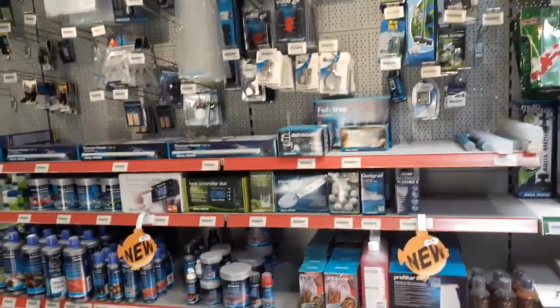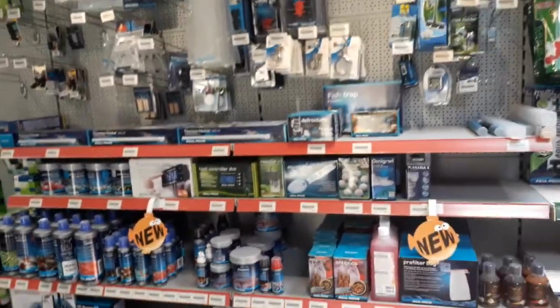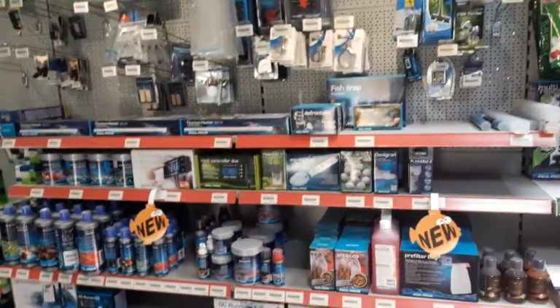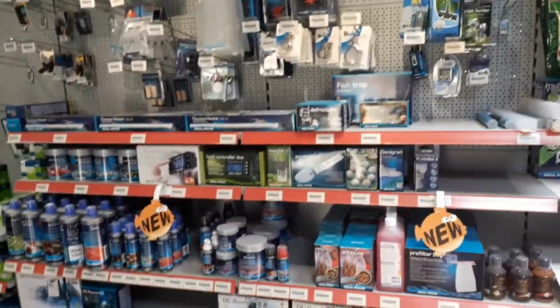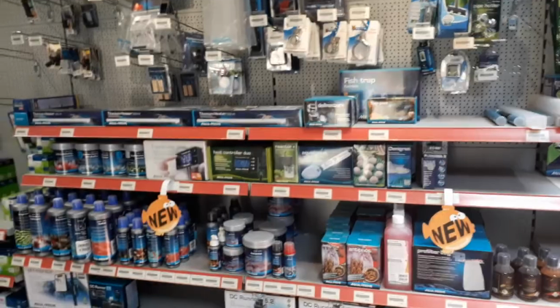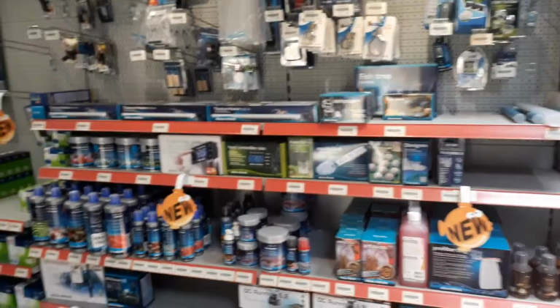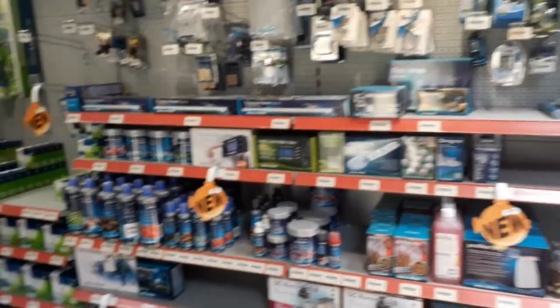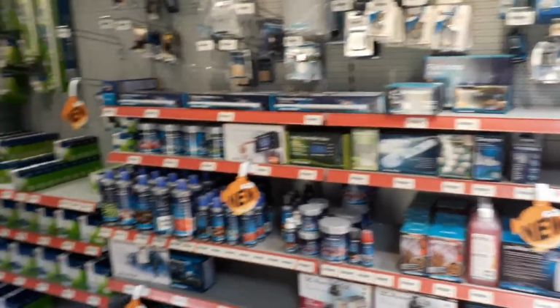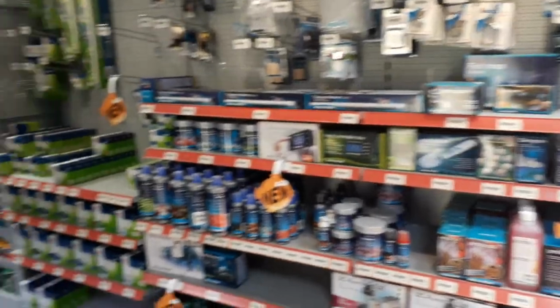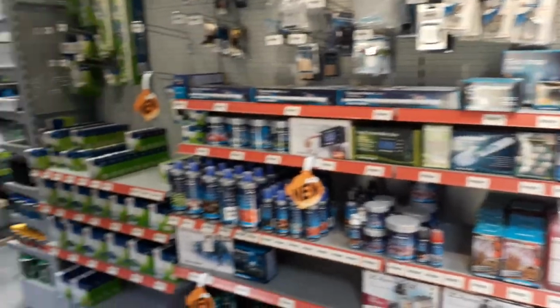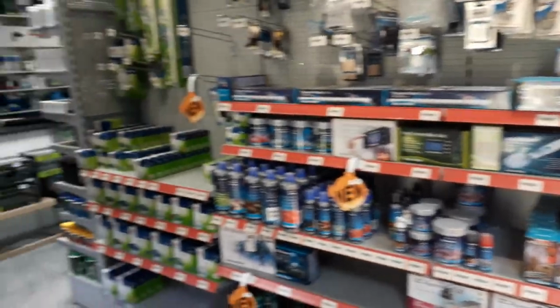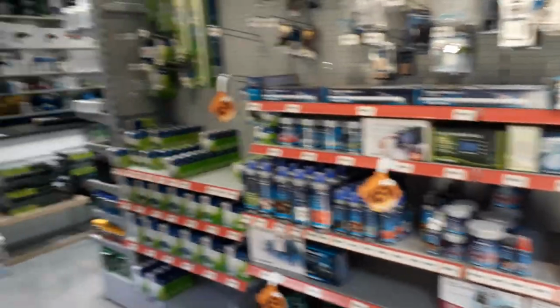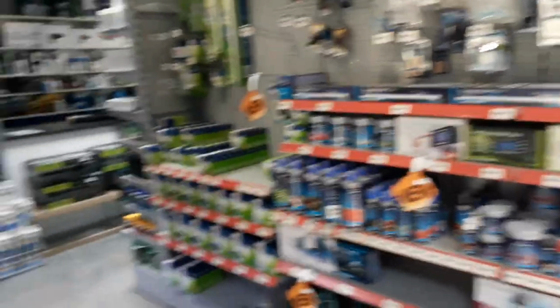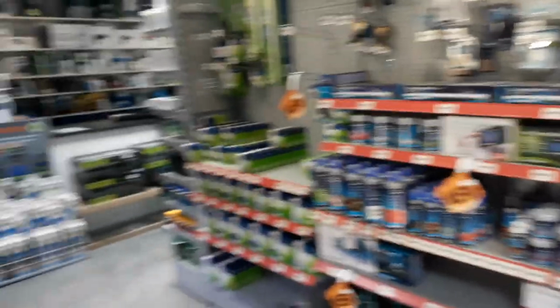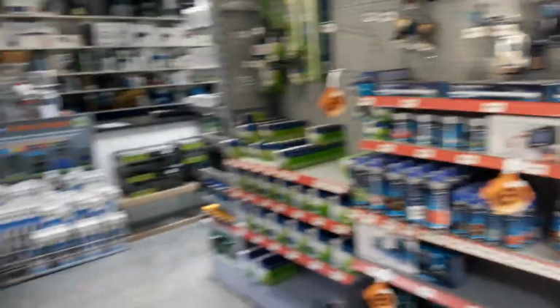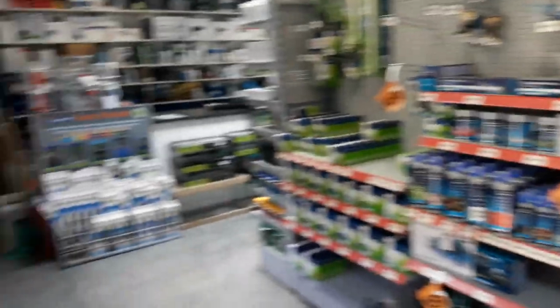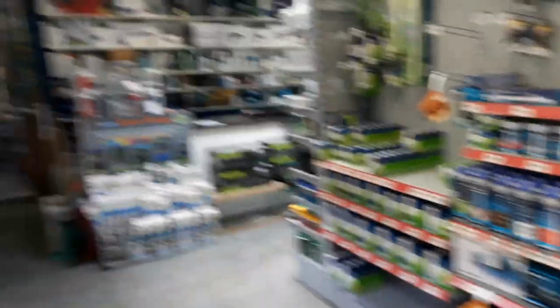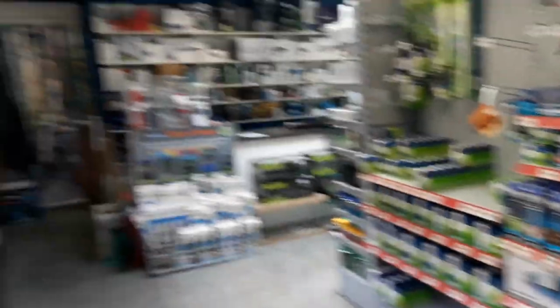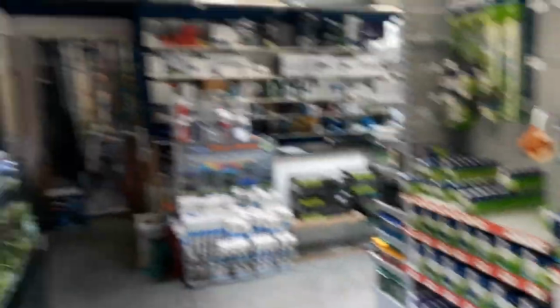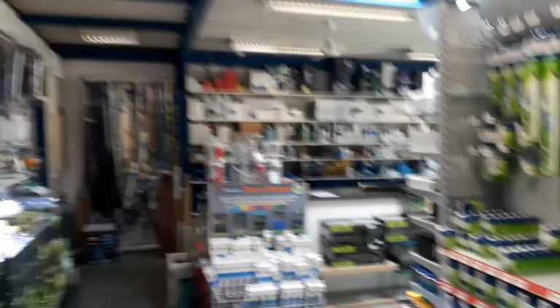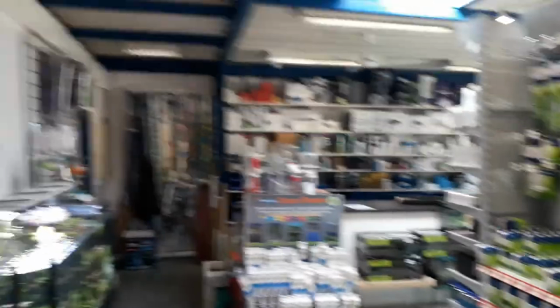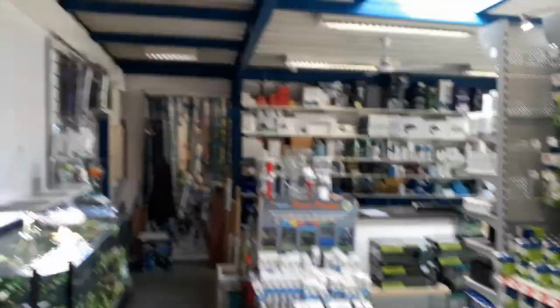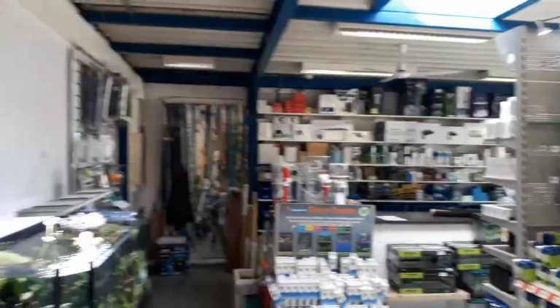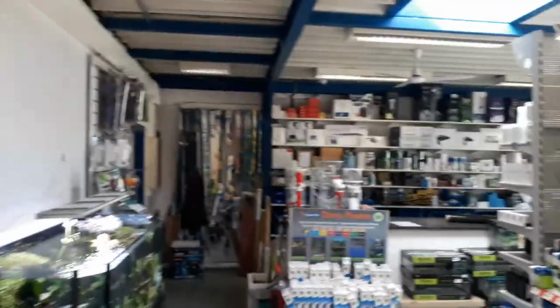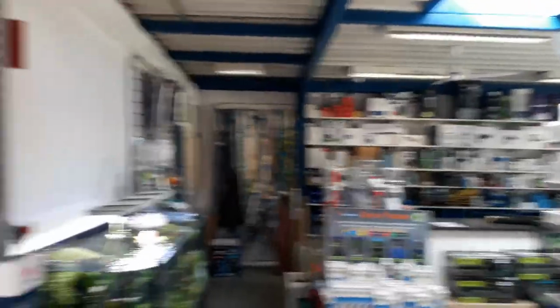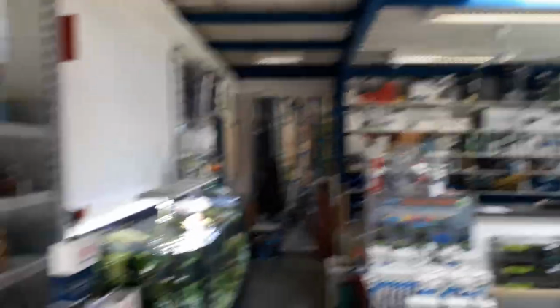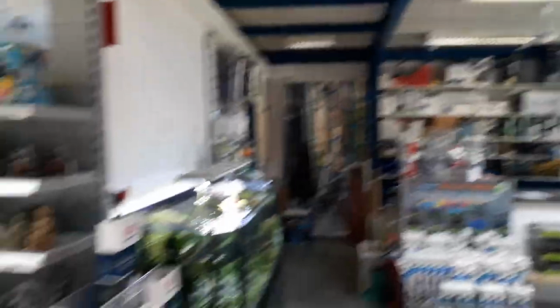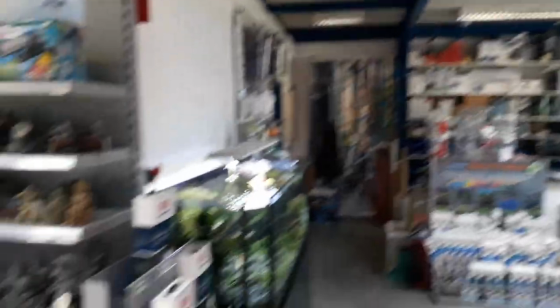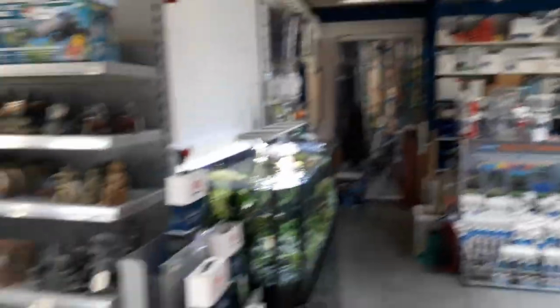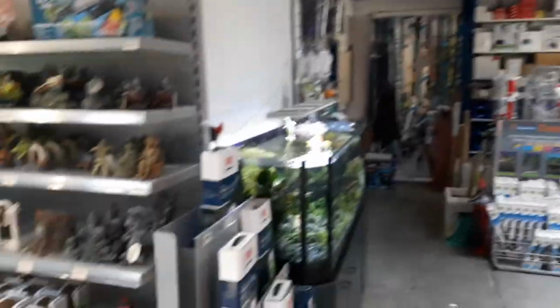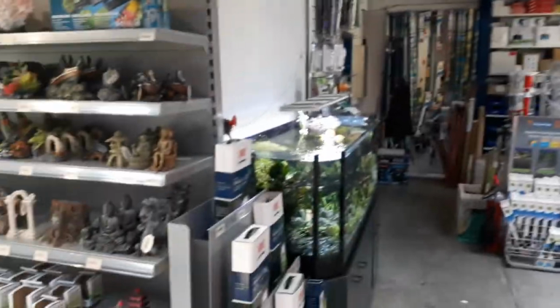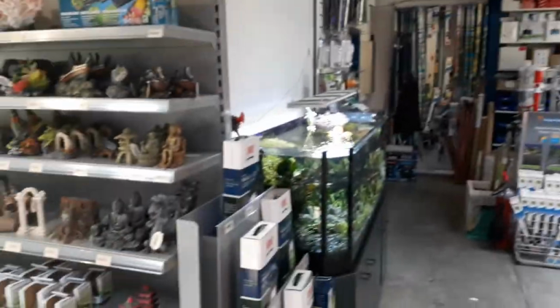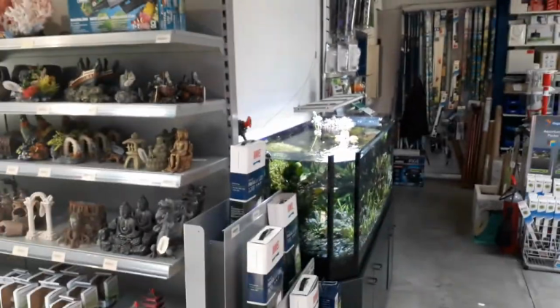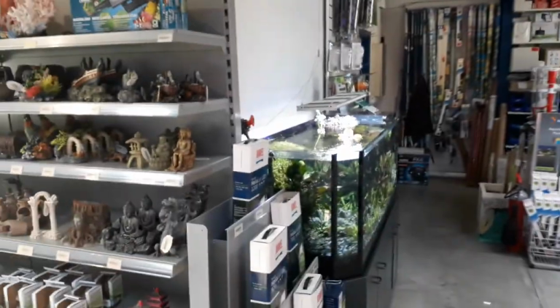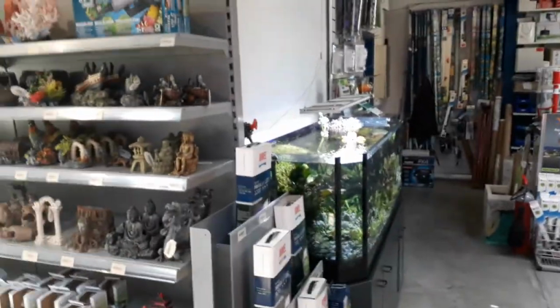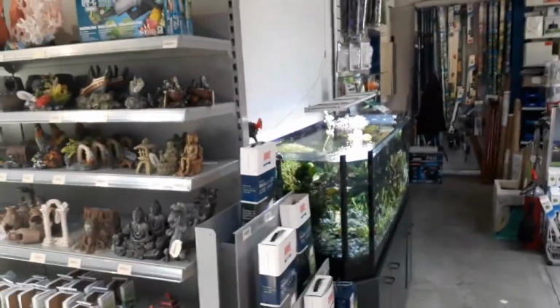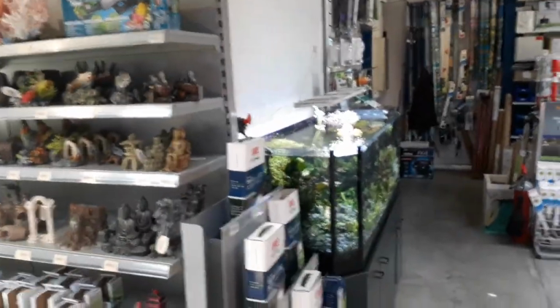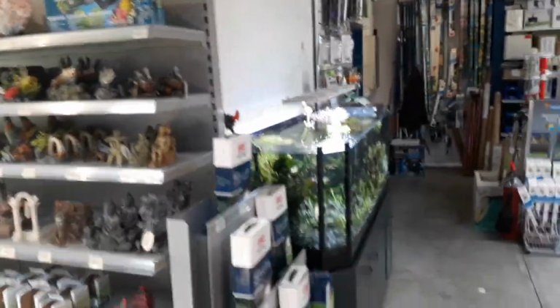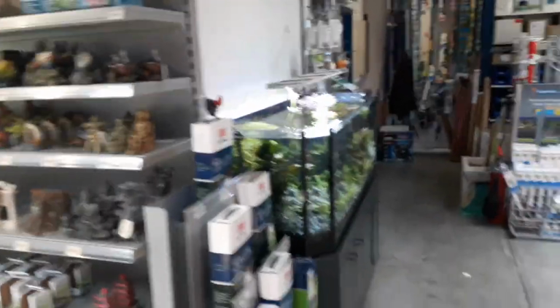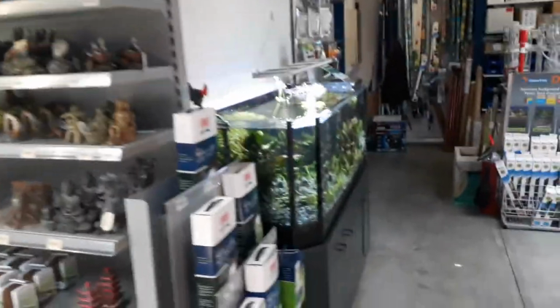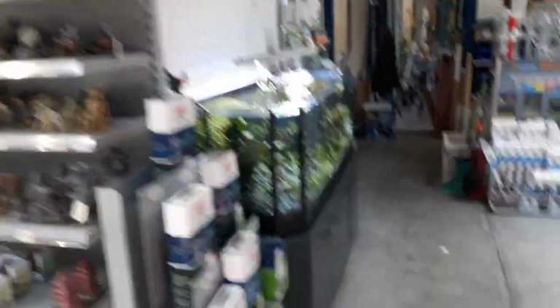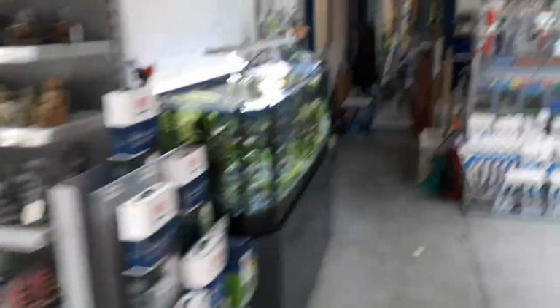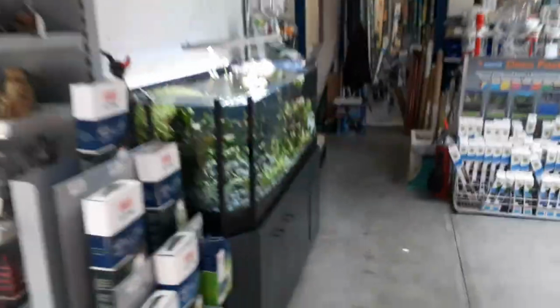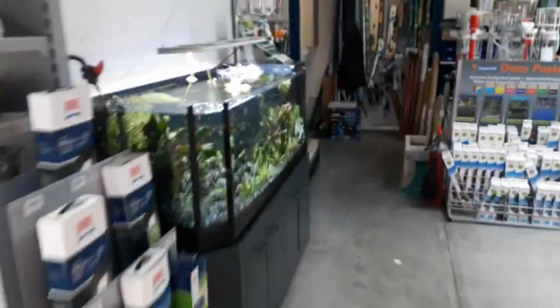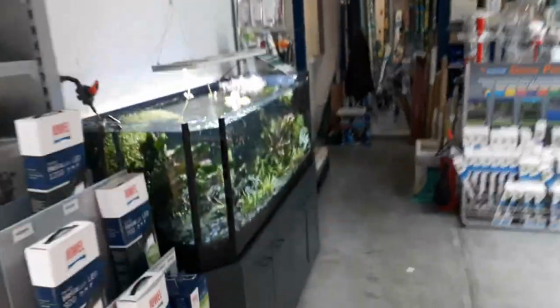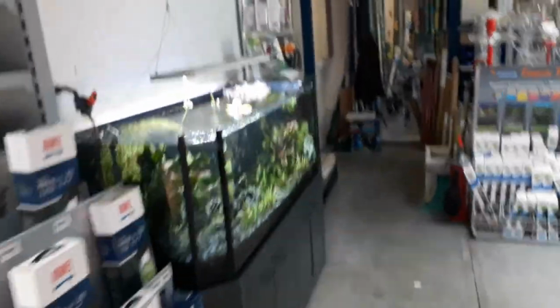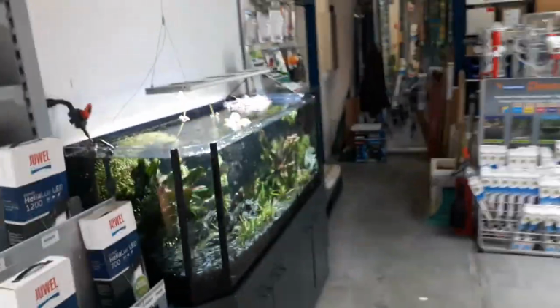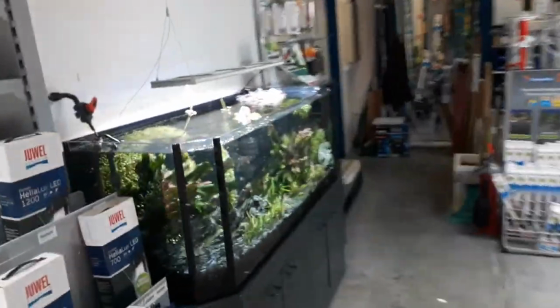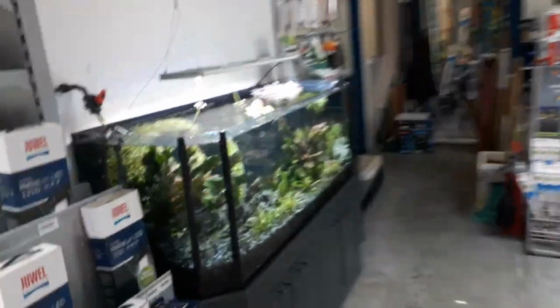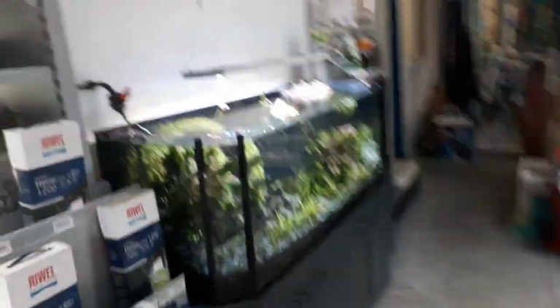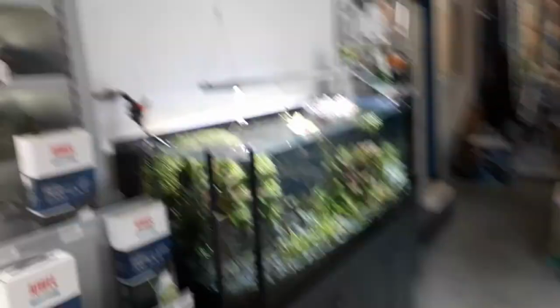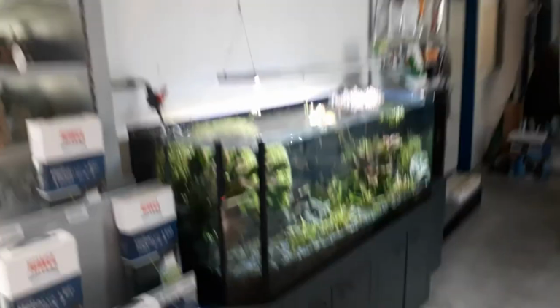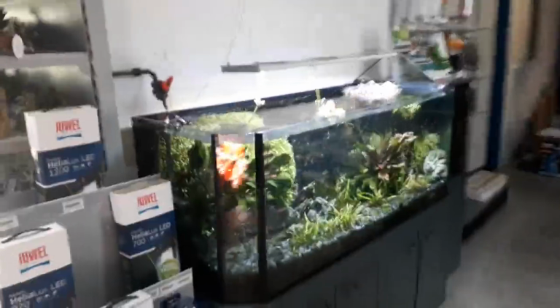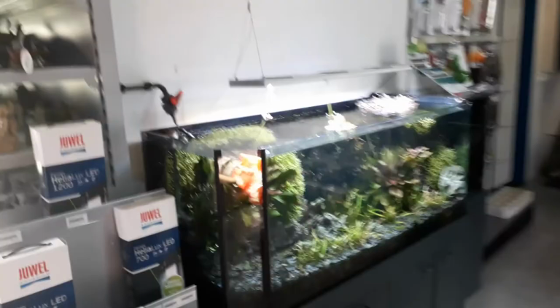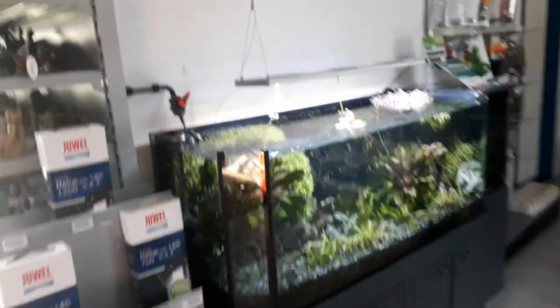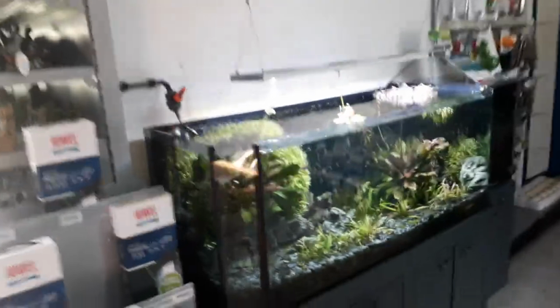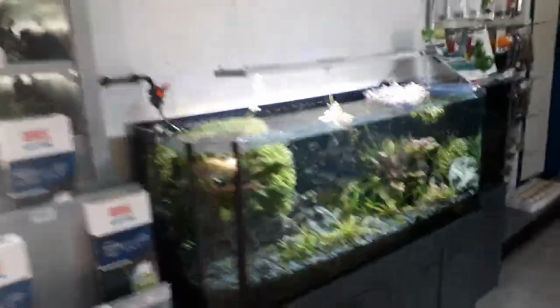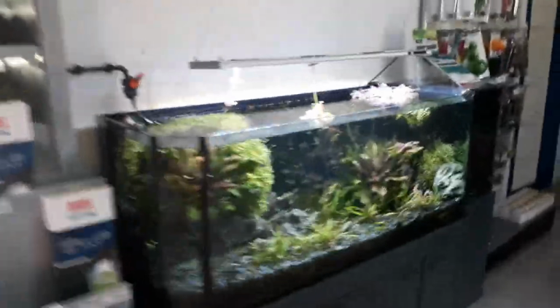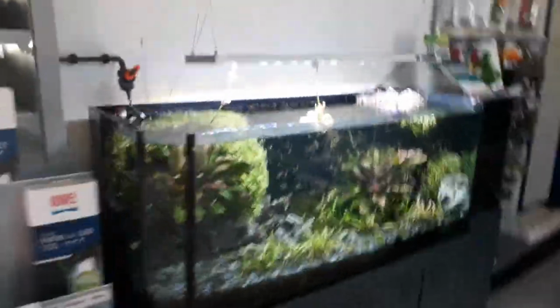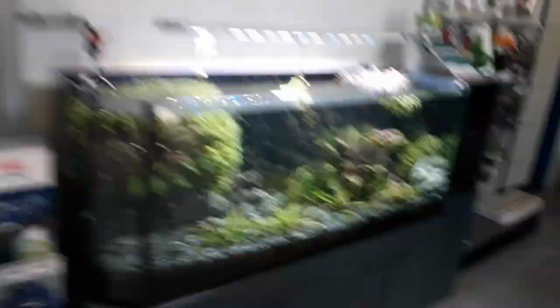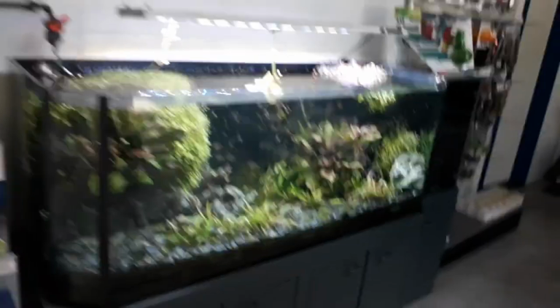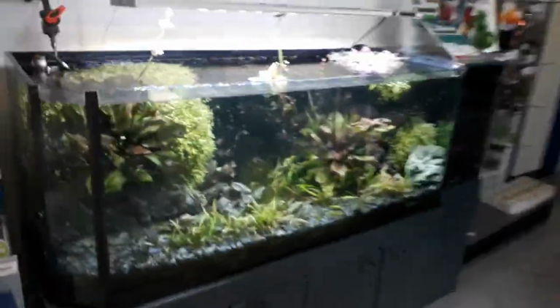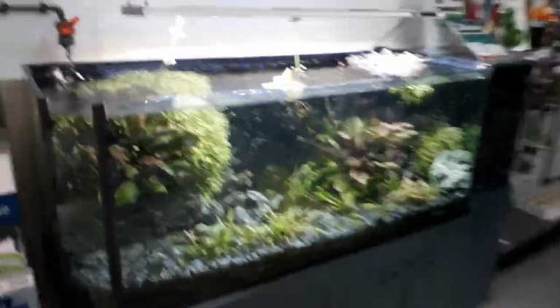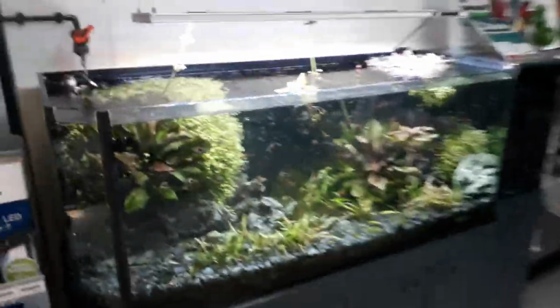Lot of good stuff, only quality things. Here are the nice display tanks.